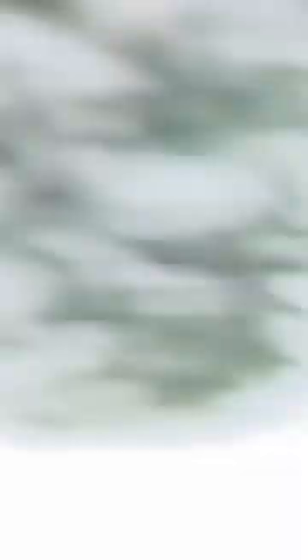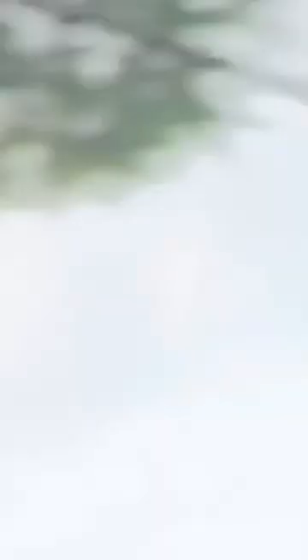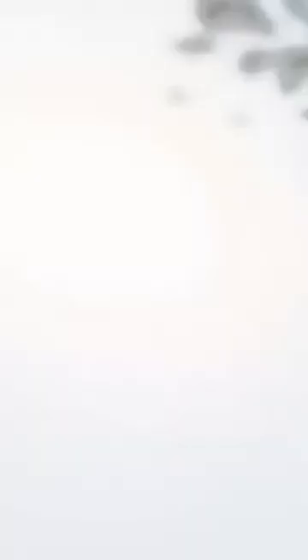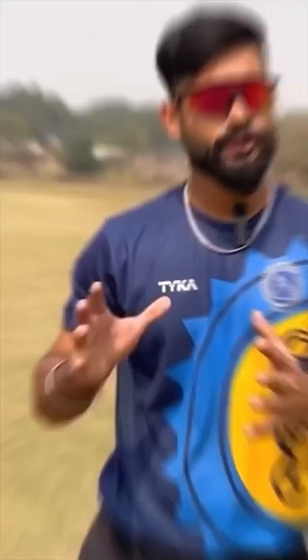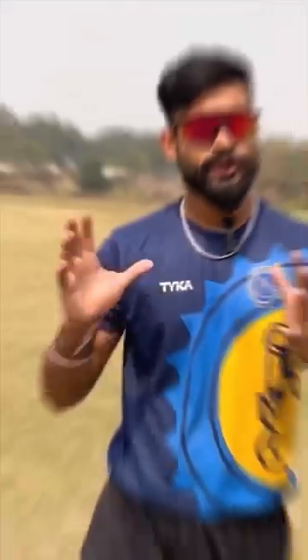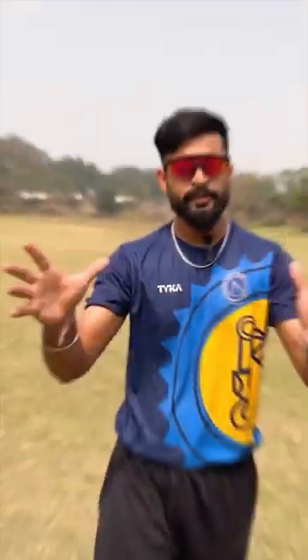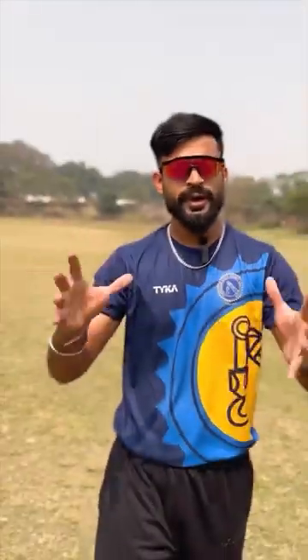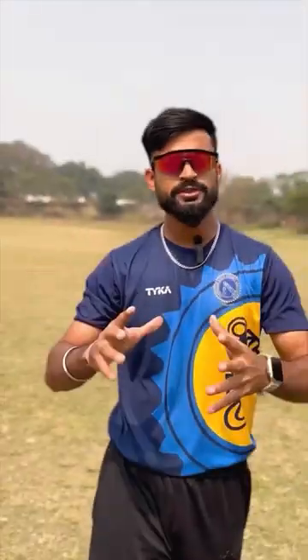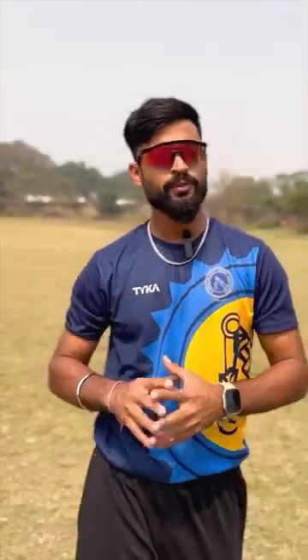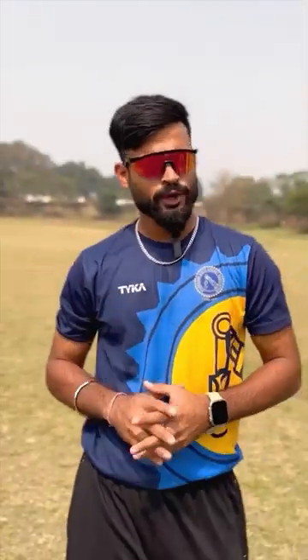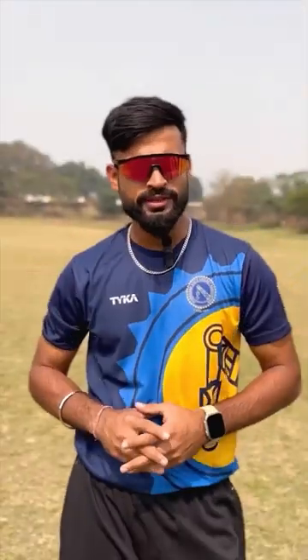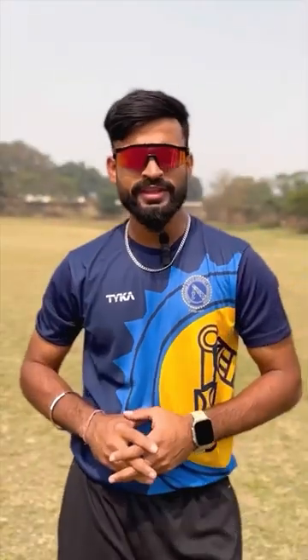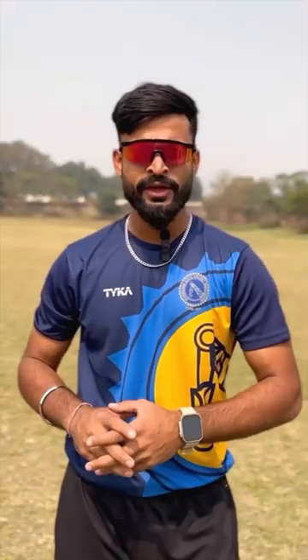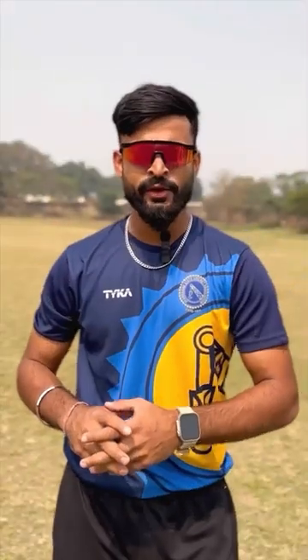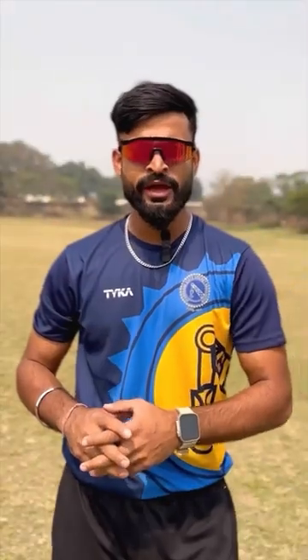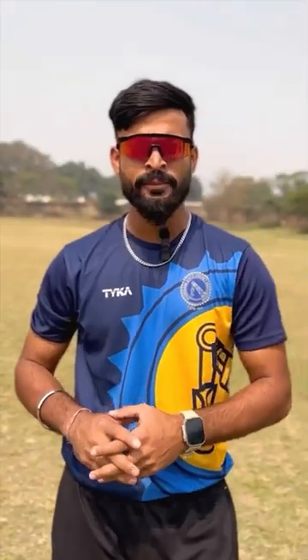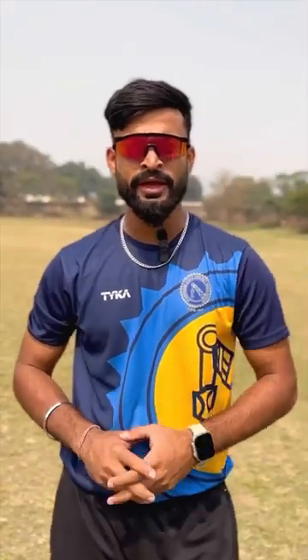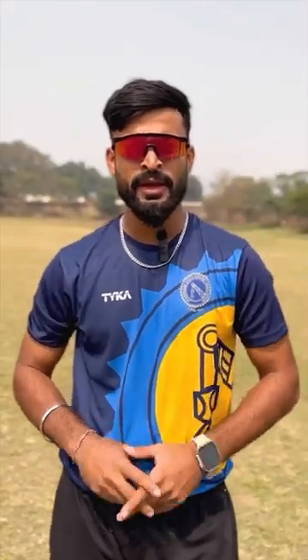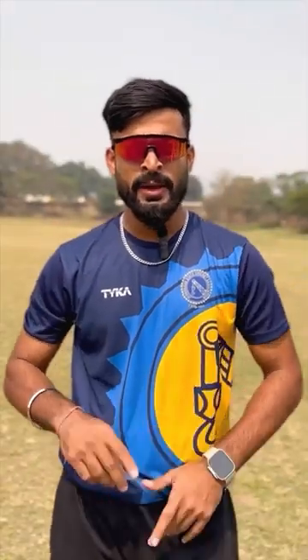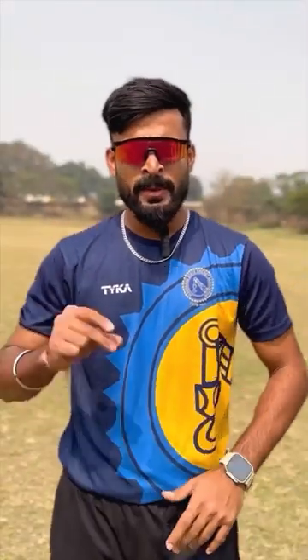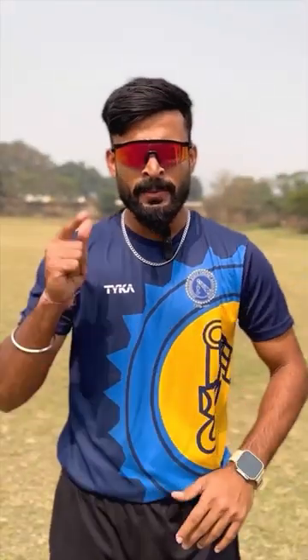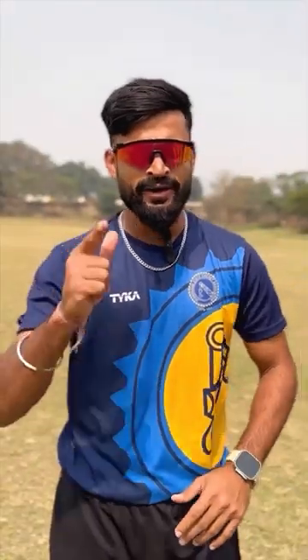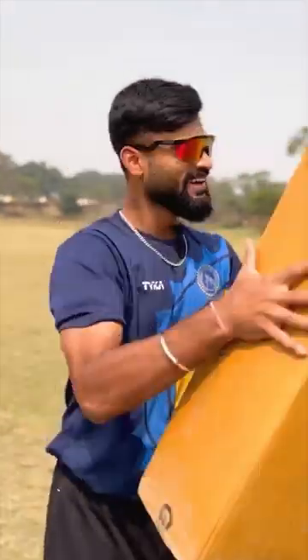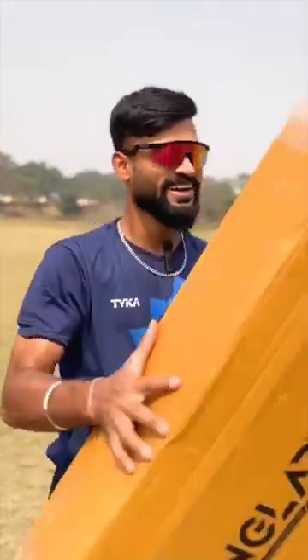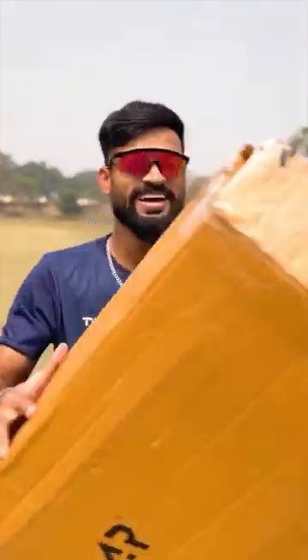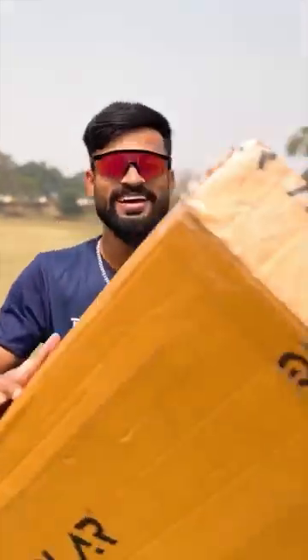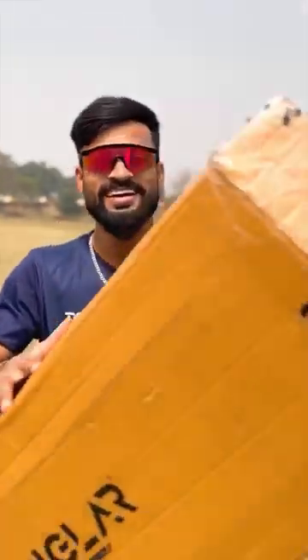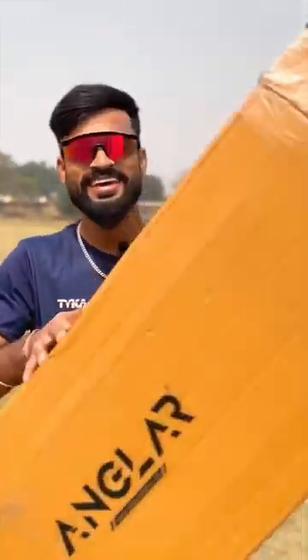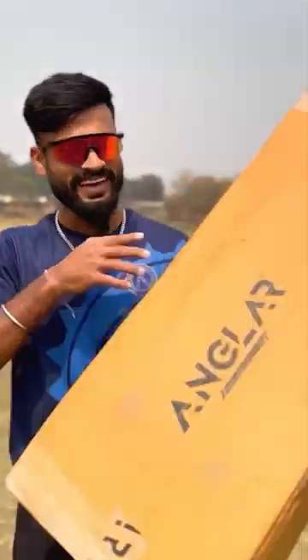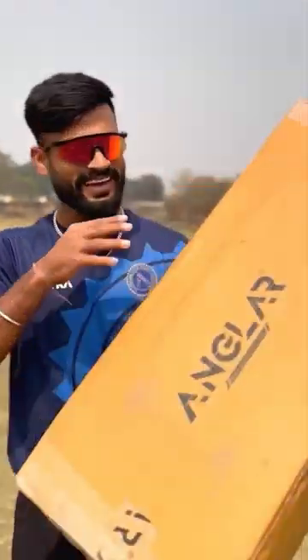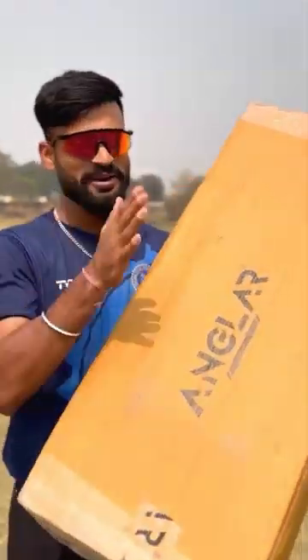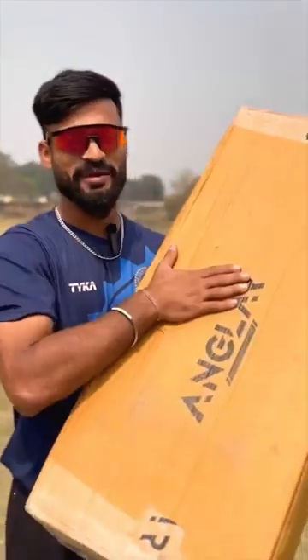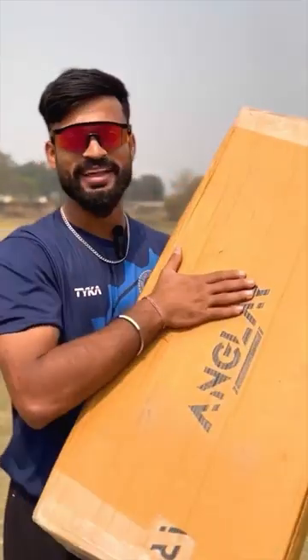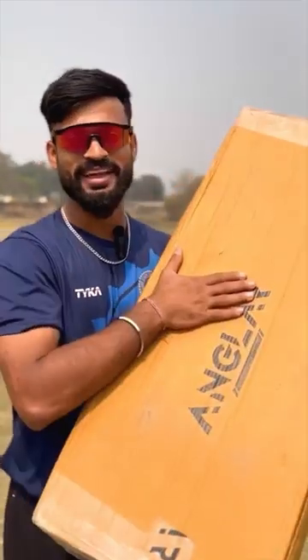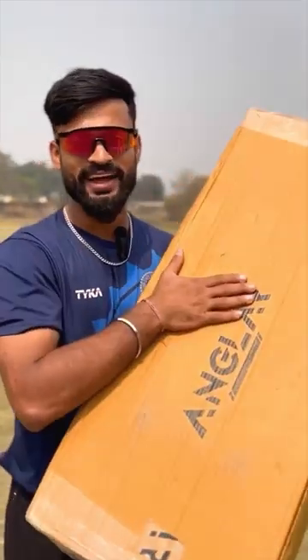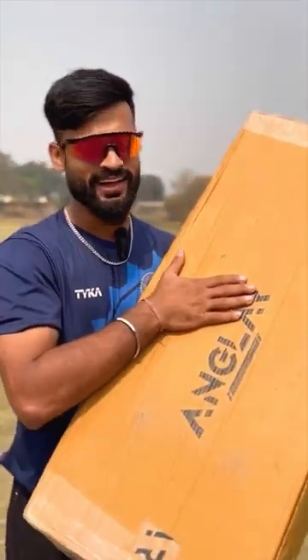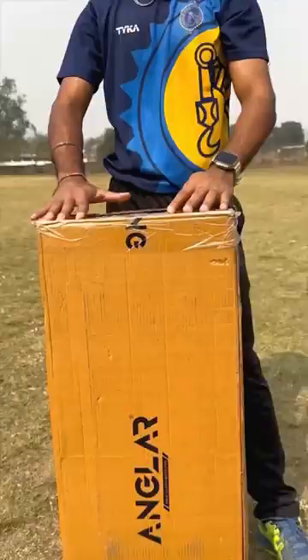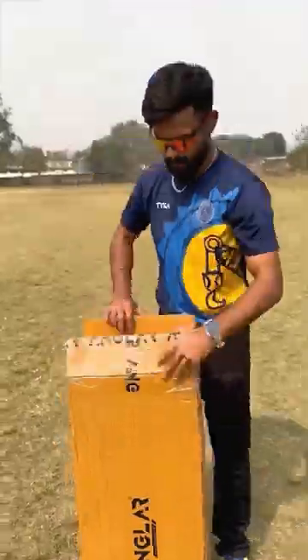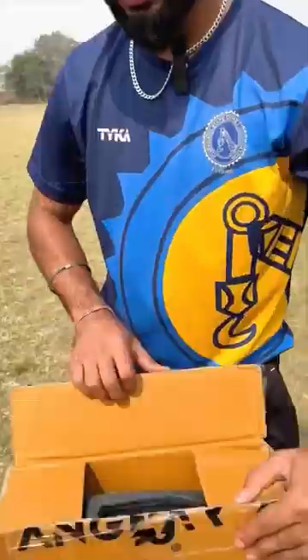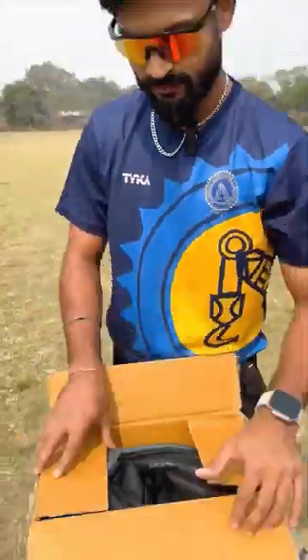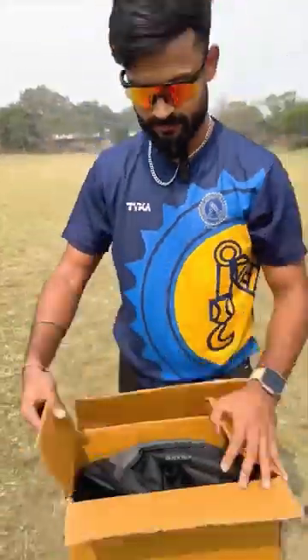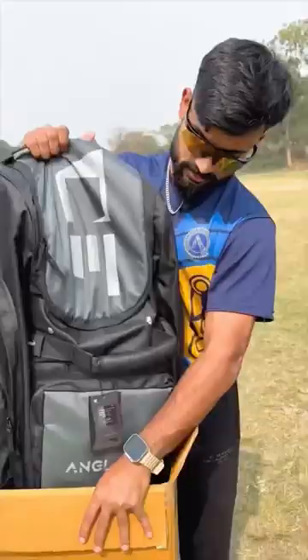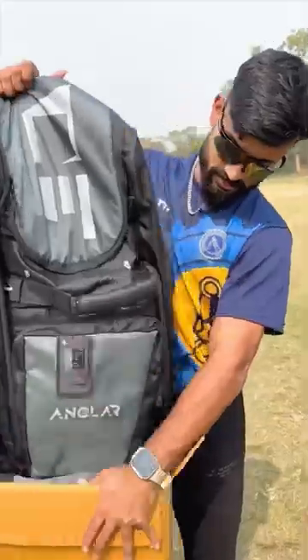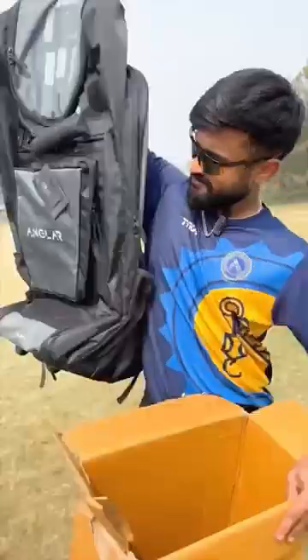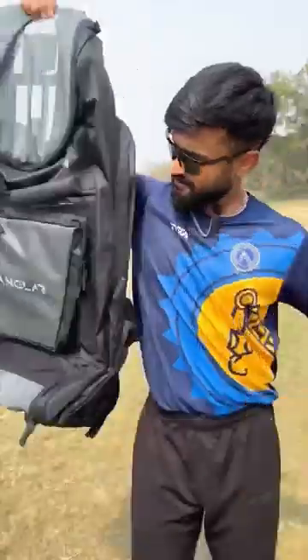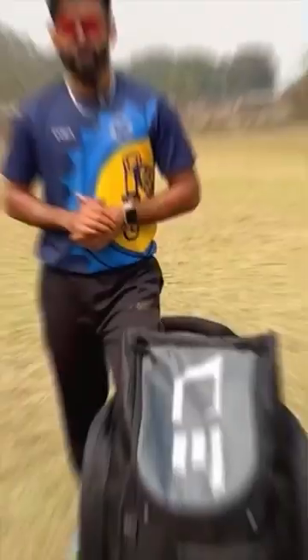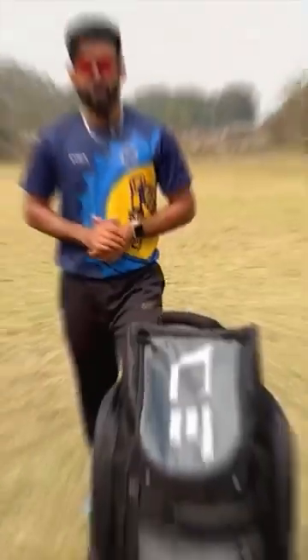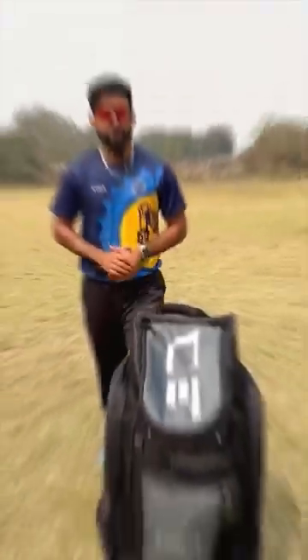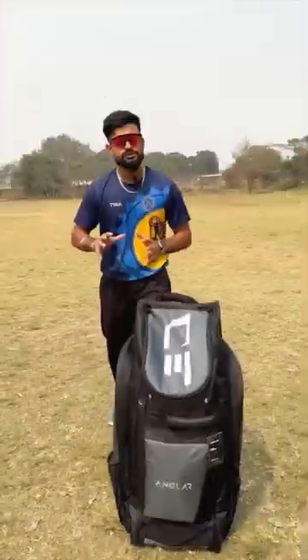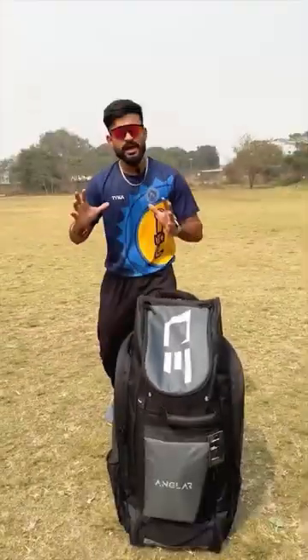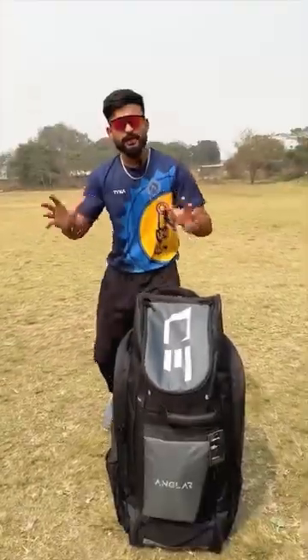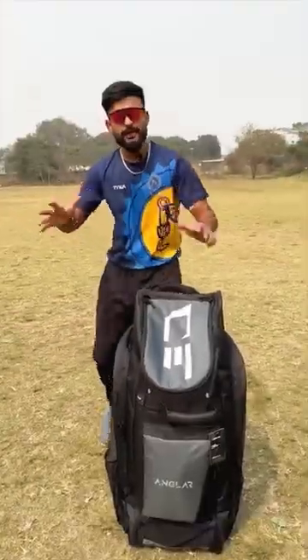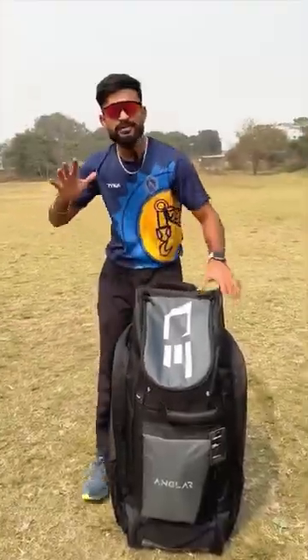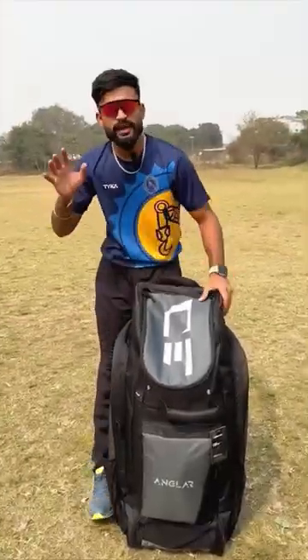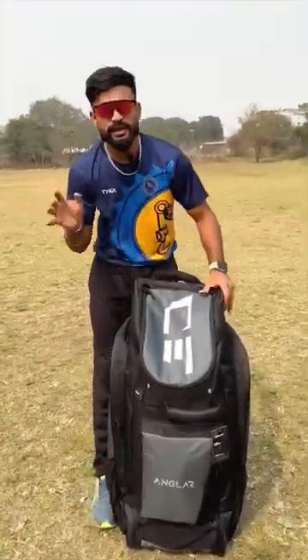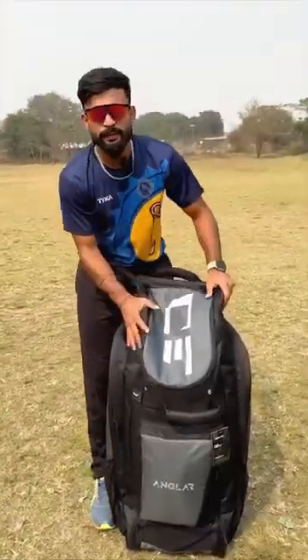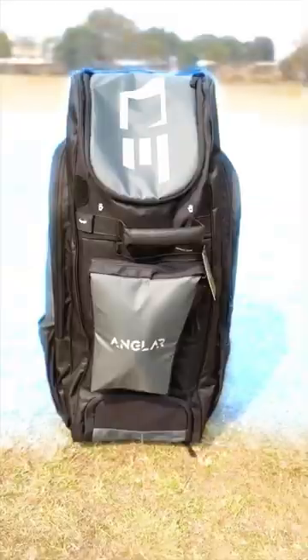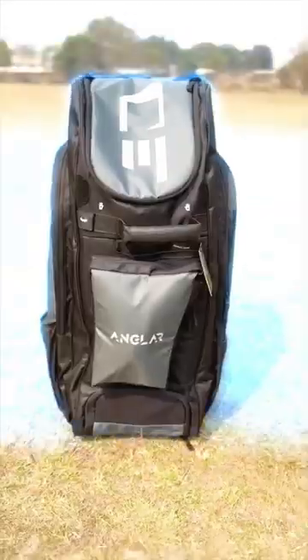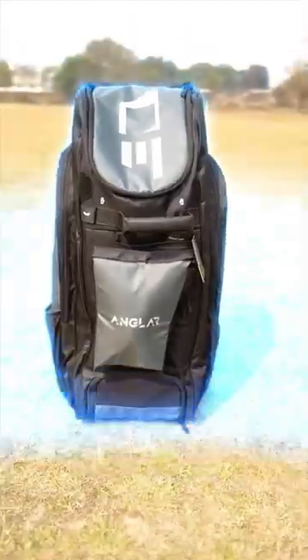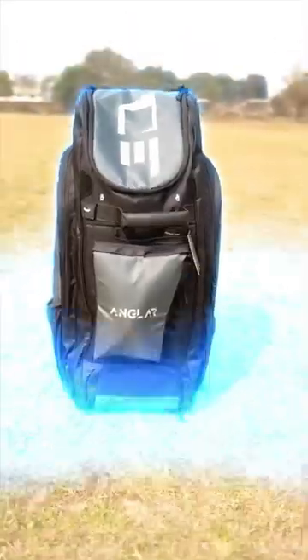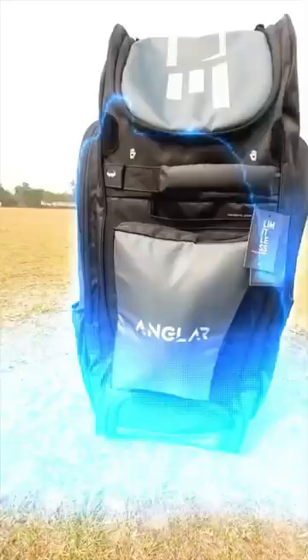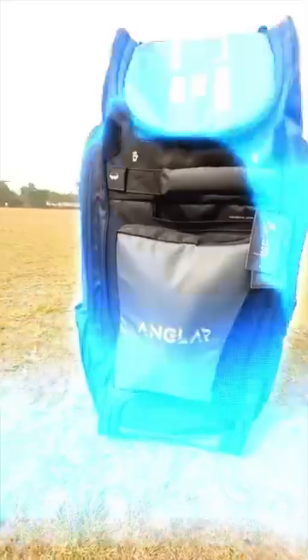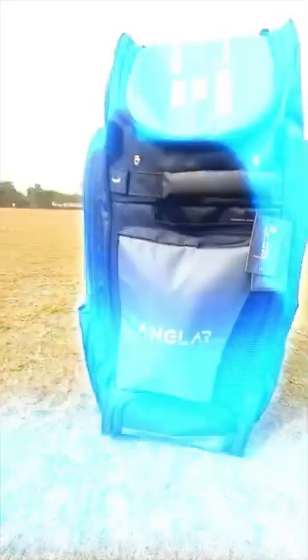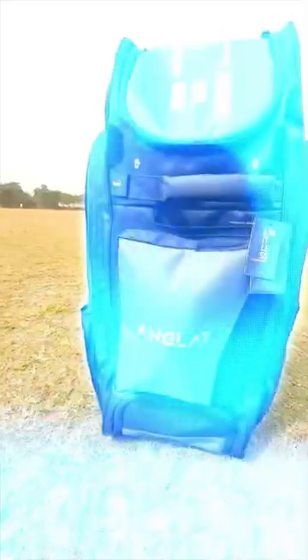You will see a lot of kit bags, but can you see this kit bag? Champions, this kit bag is not a kit bag.